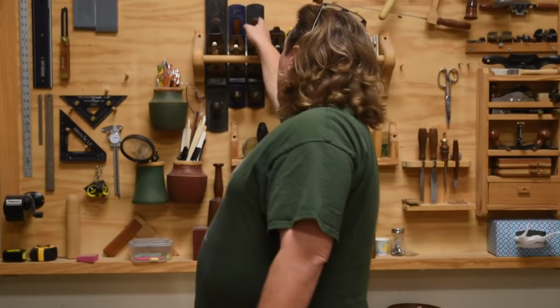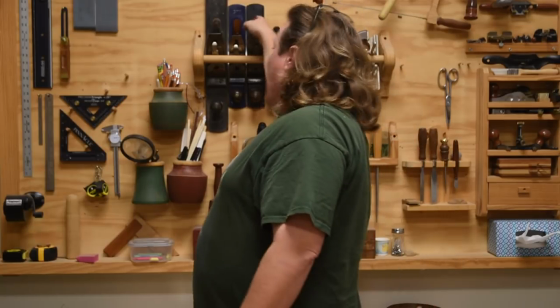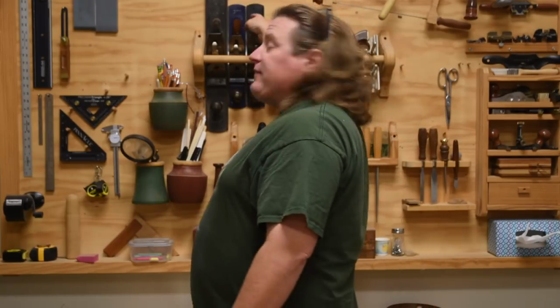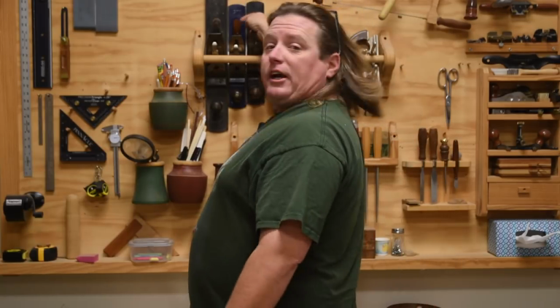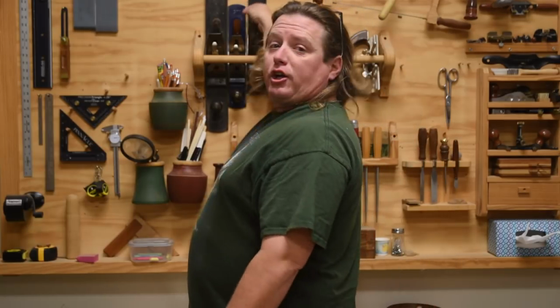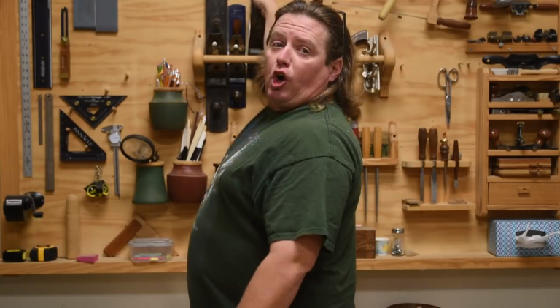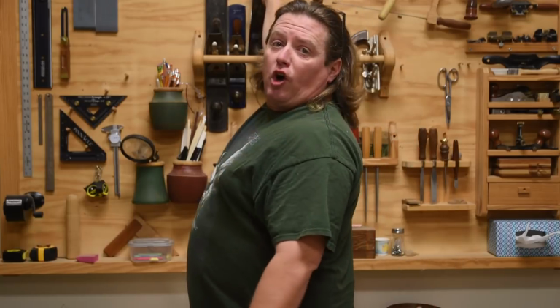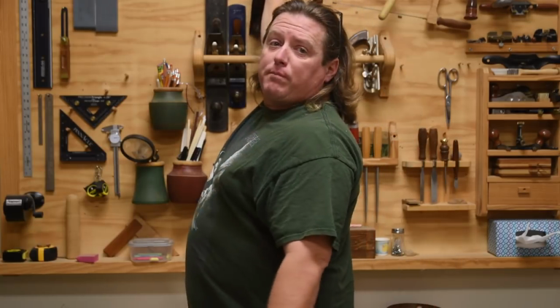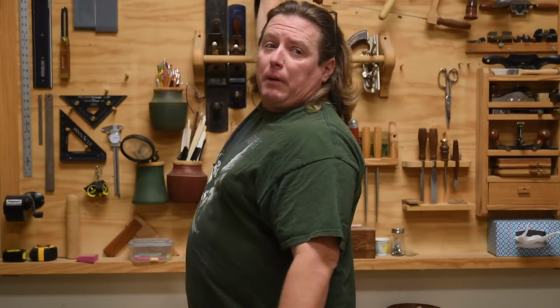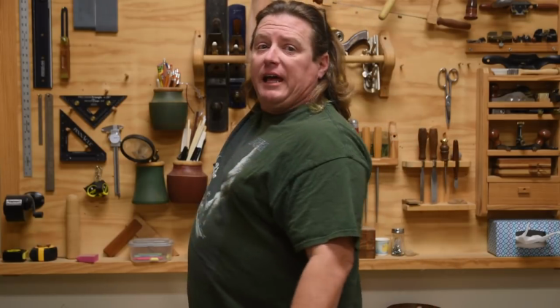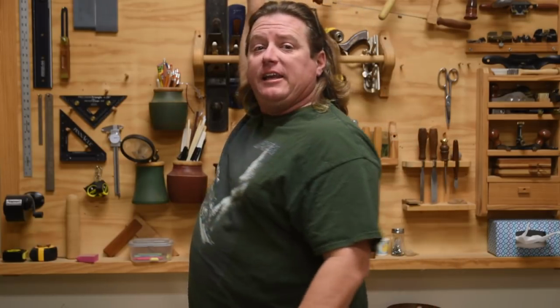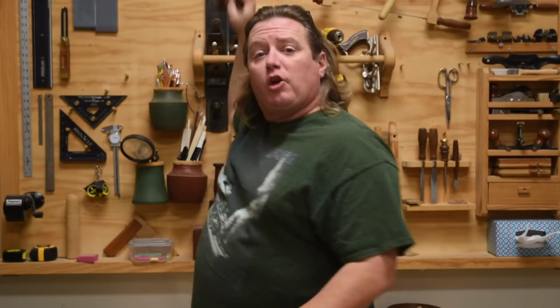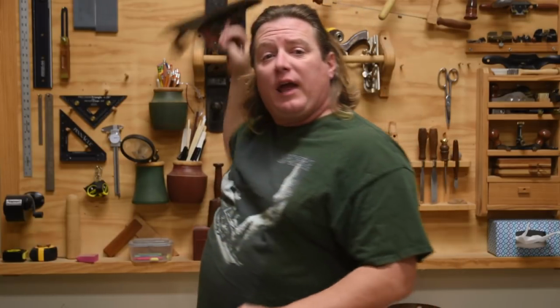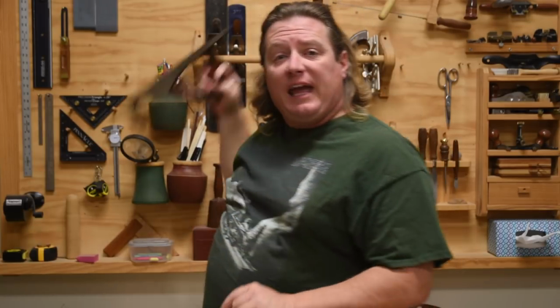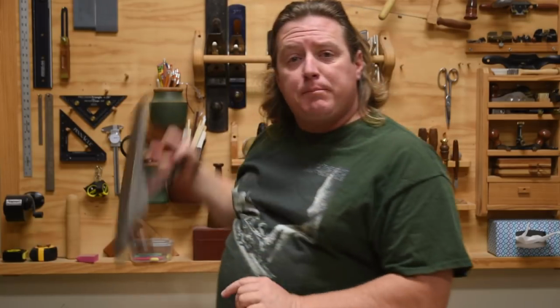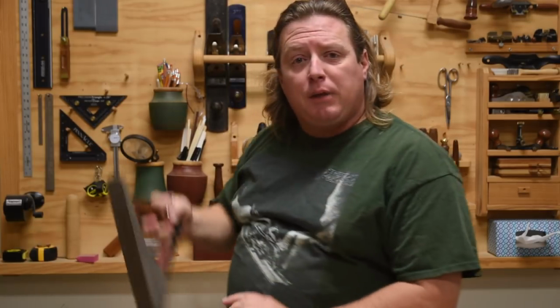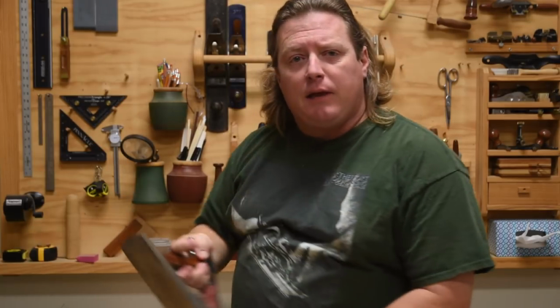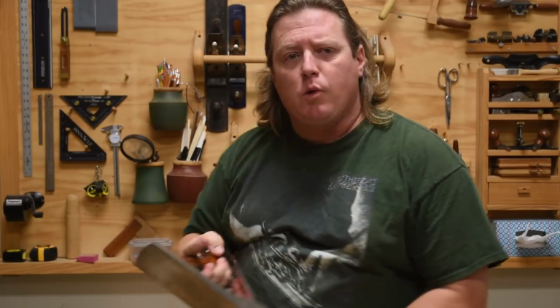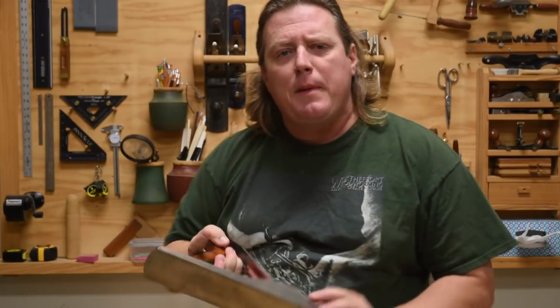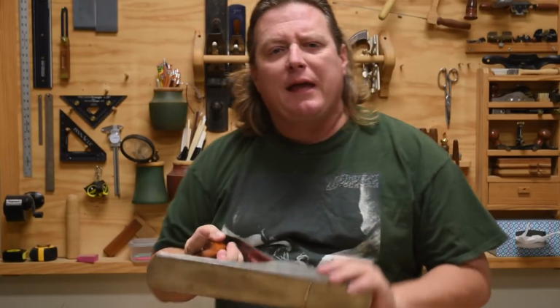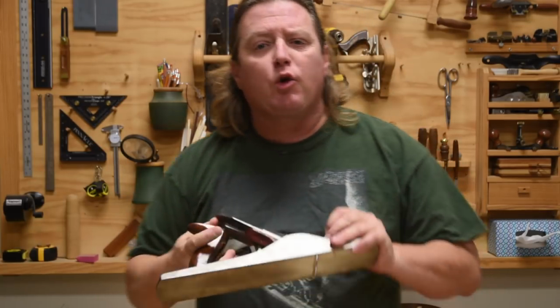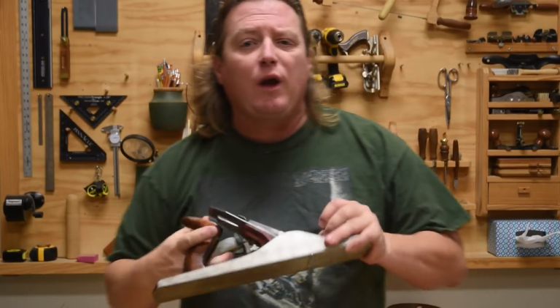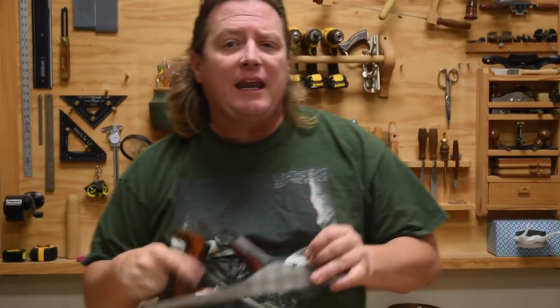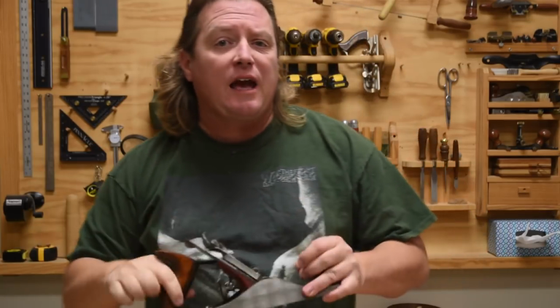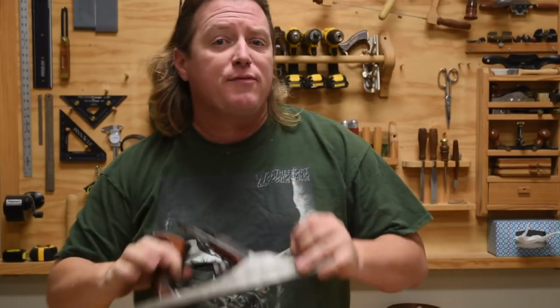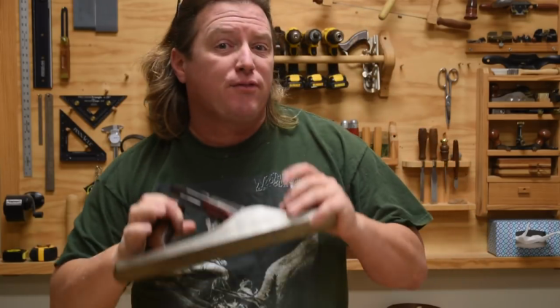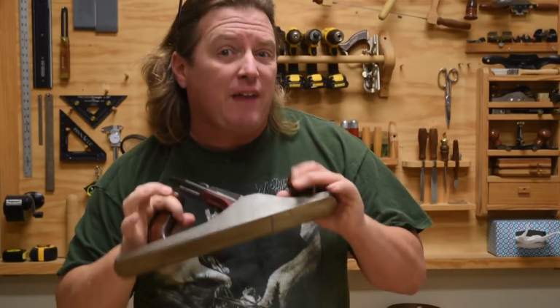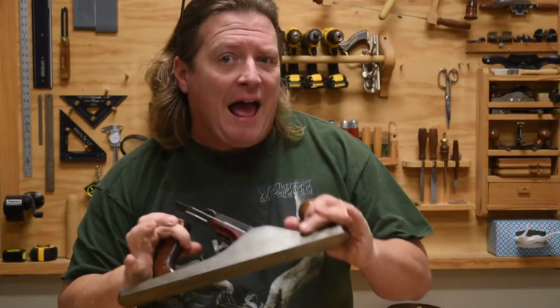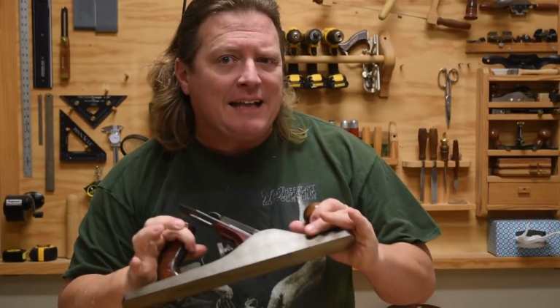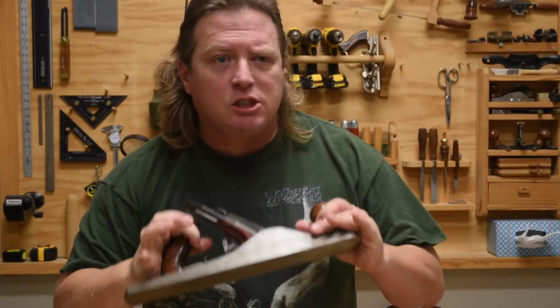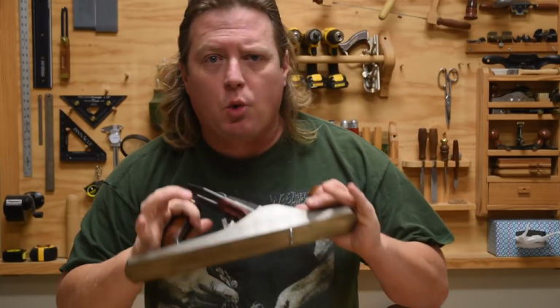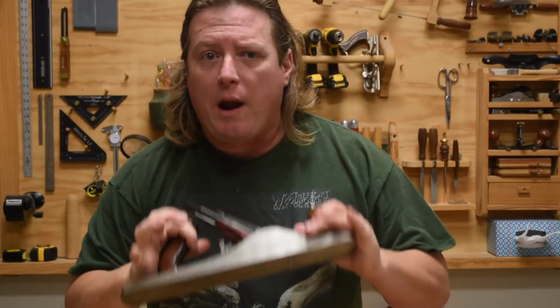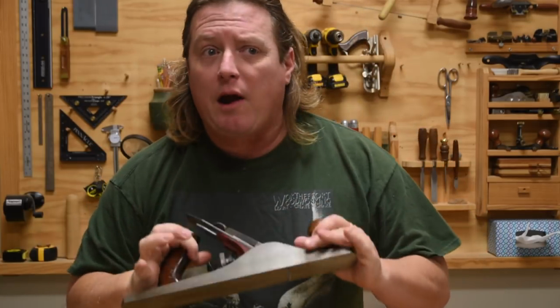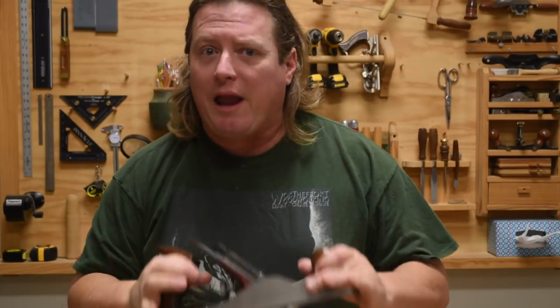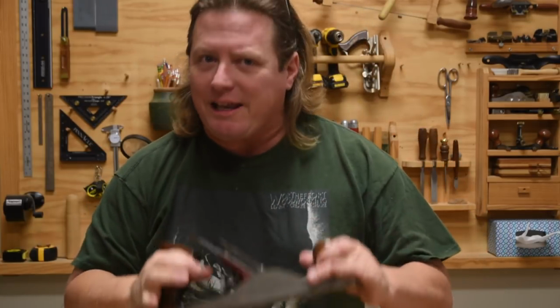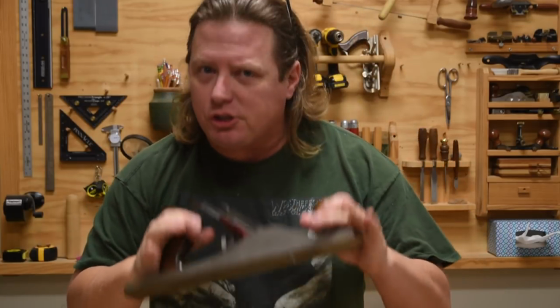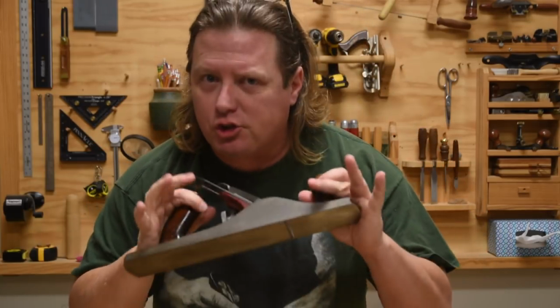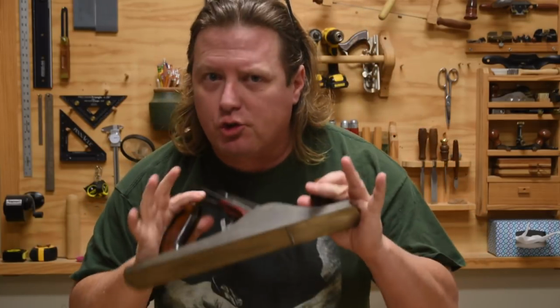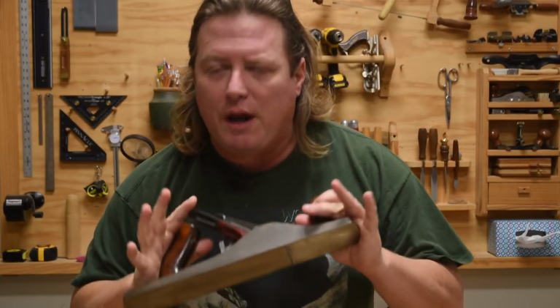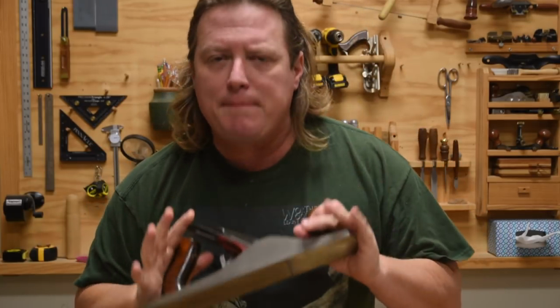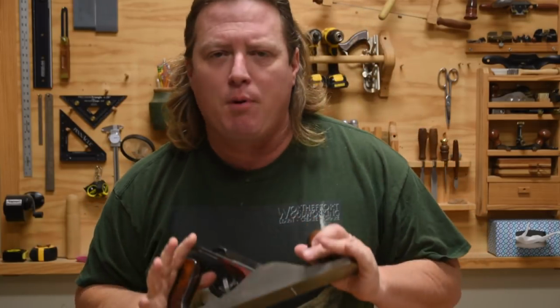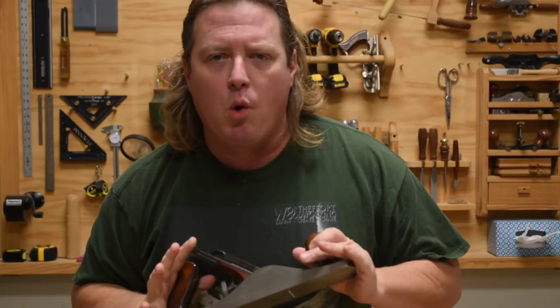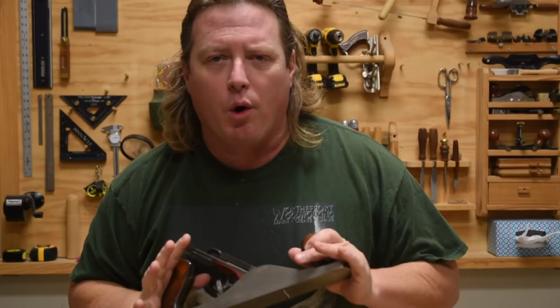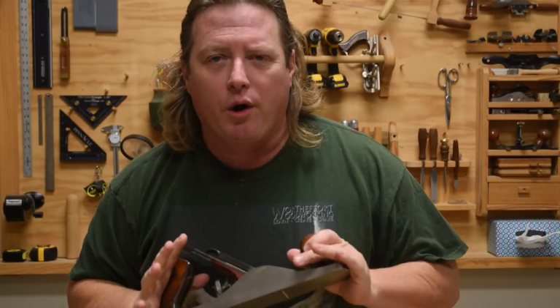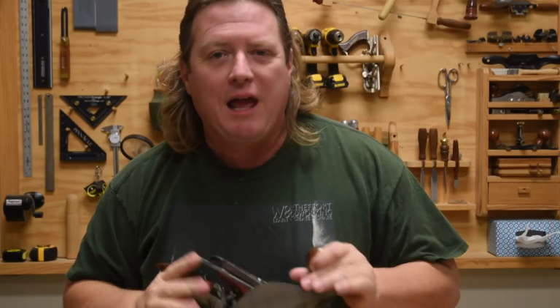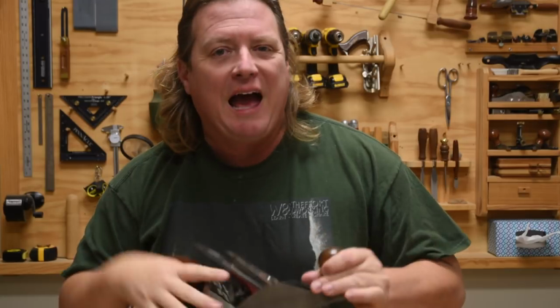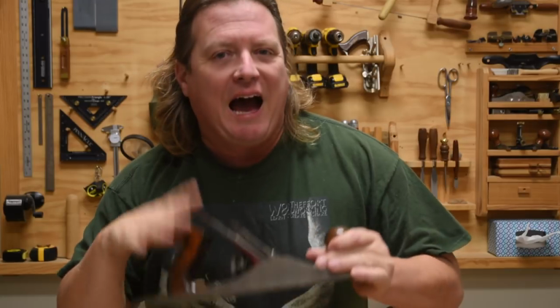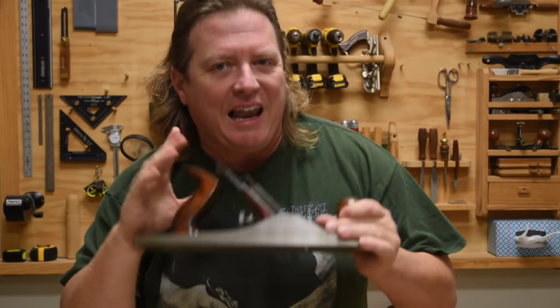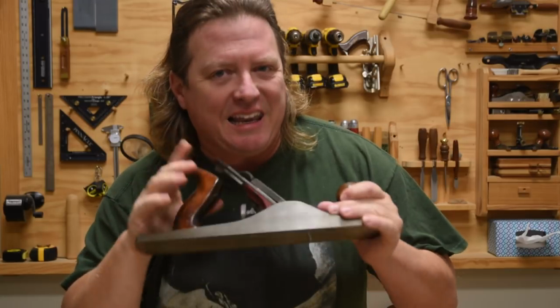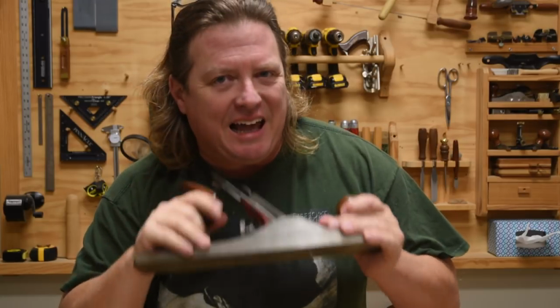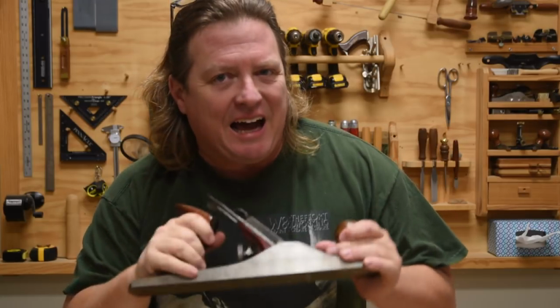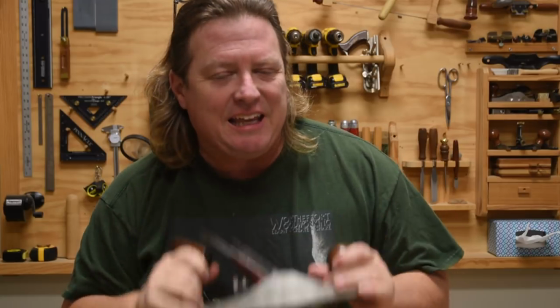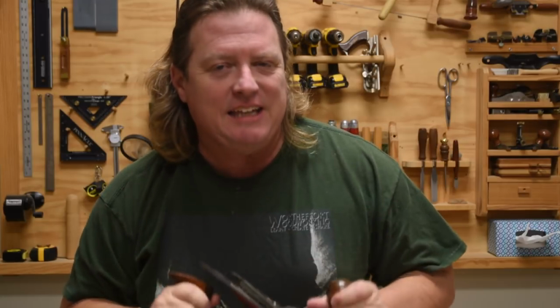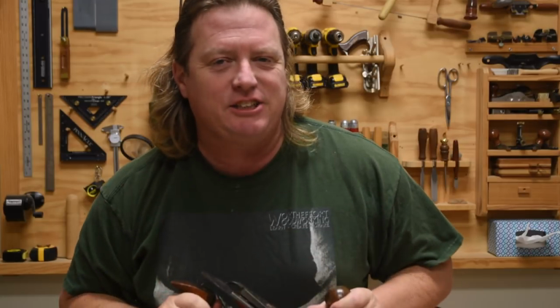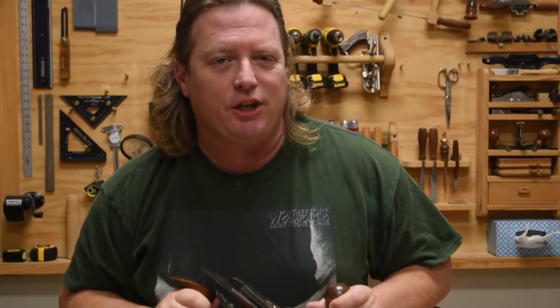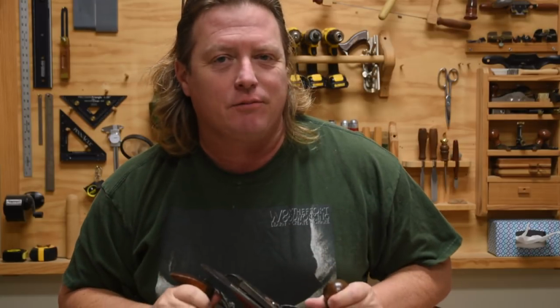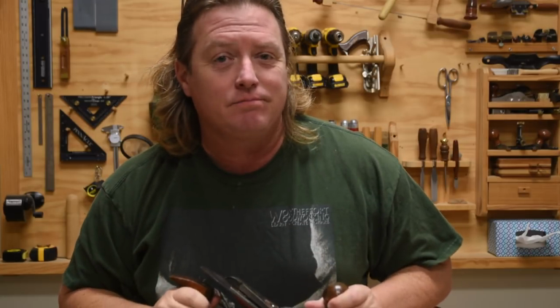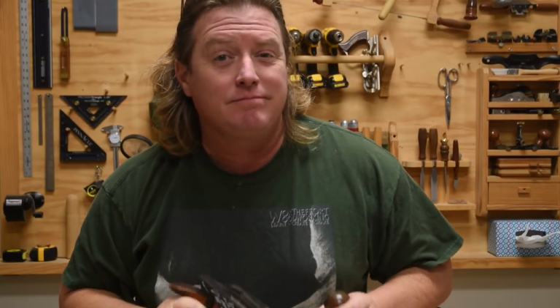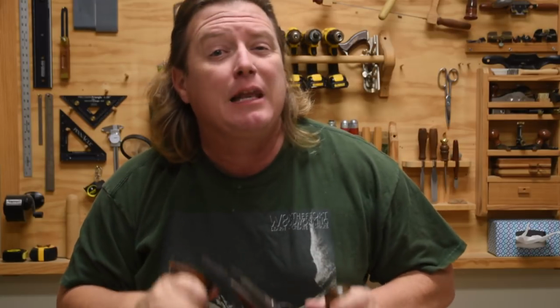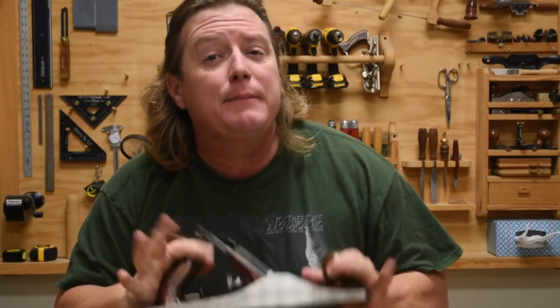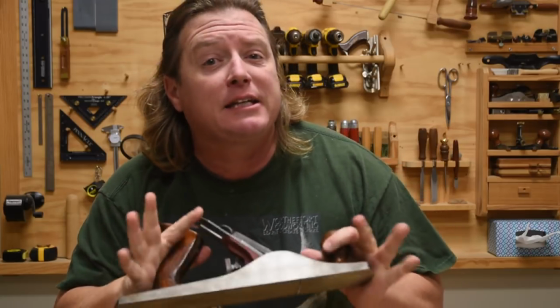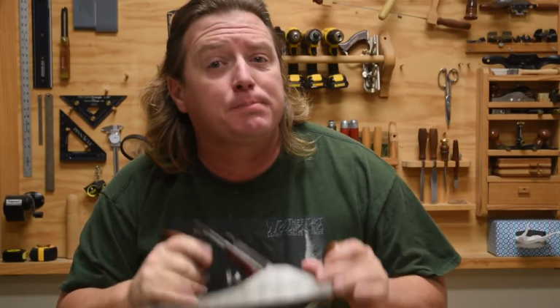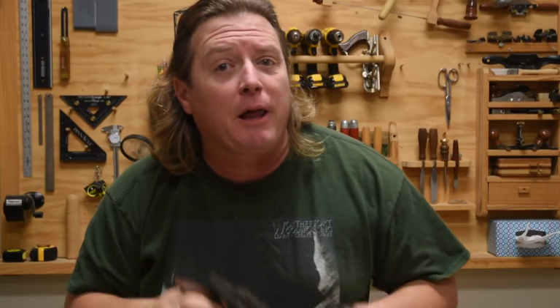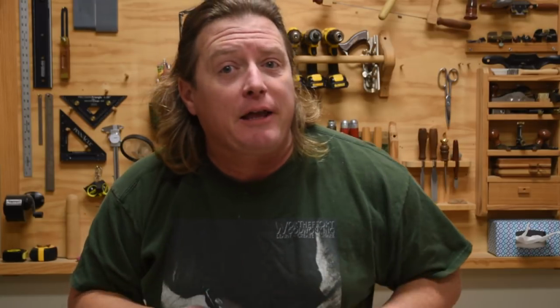Having a curved blade in your hand plane will make creating a flat, square, and straight board a lot easier. Let me explain.